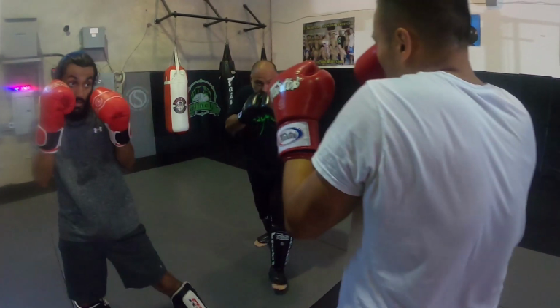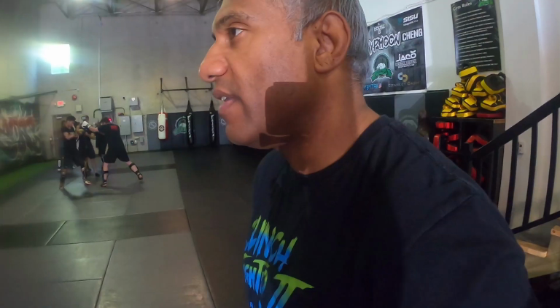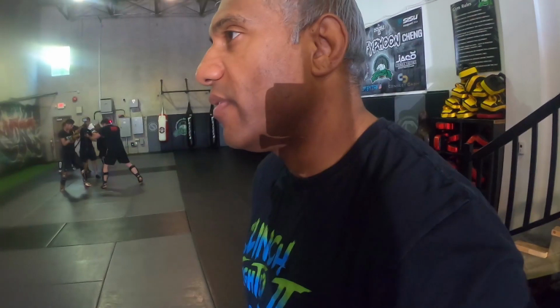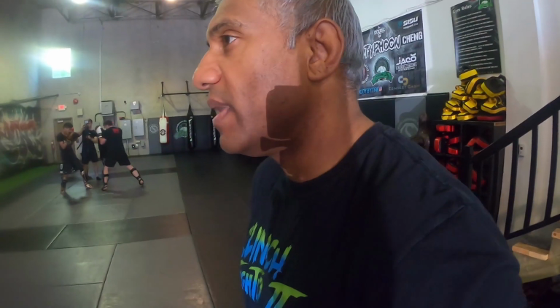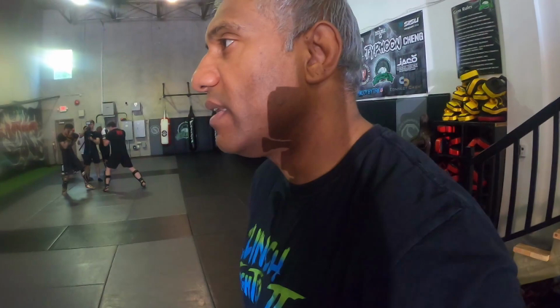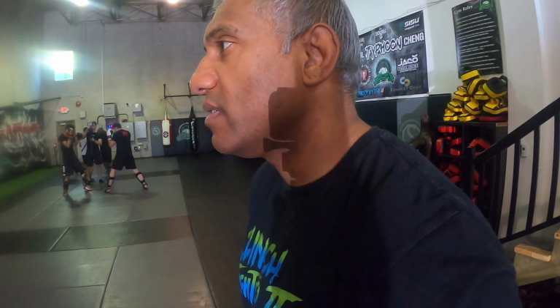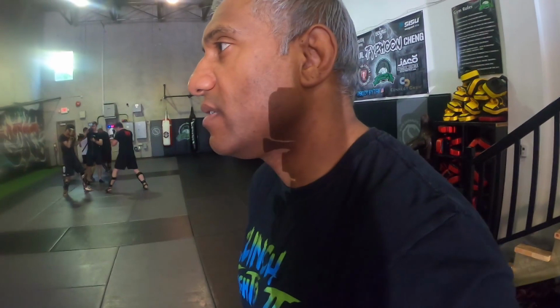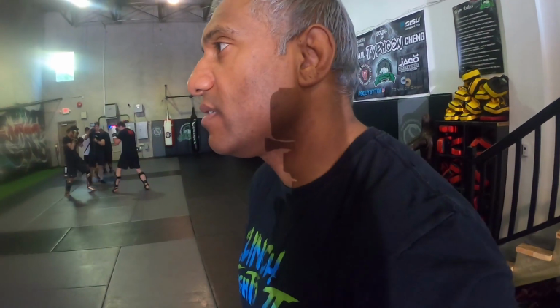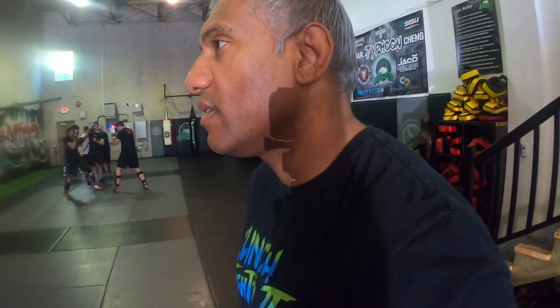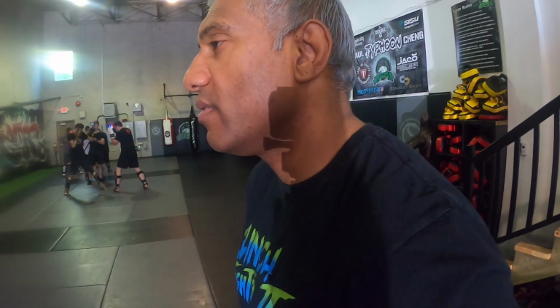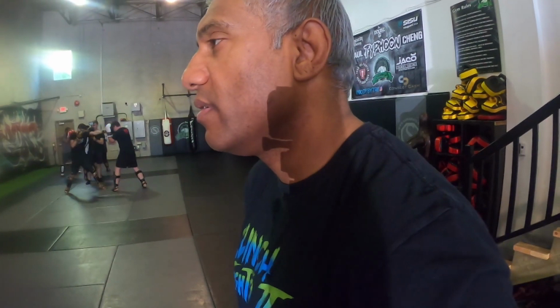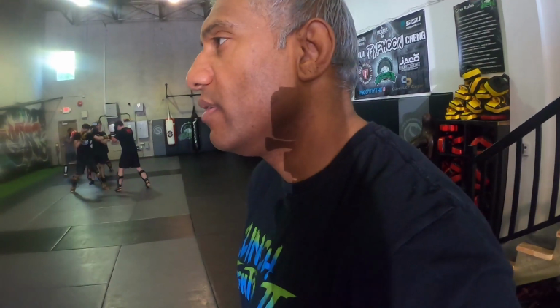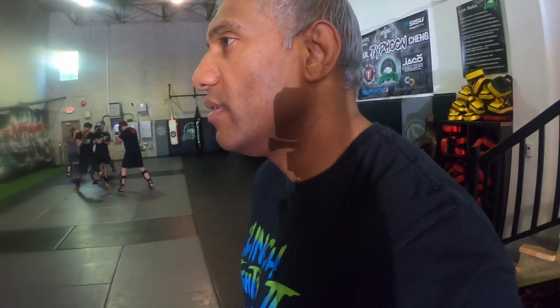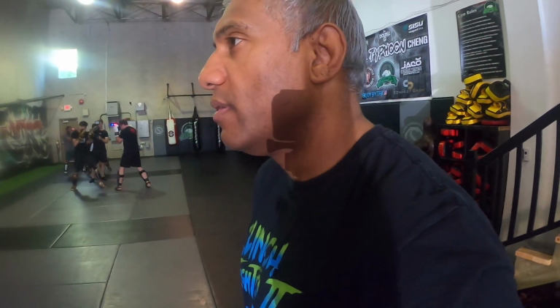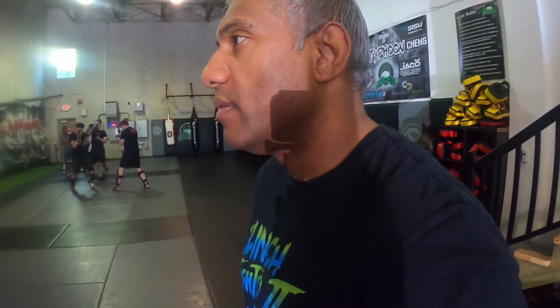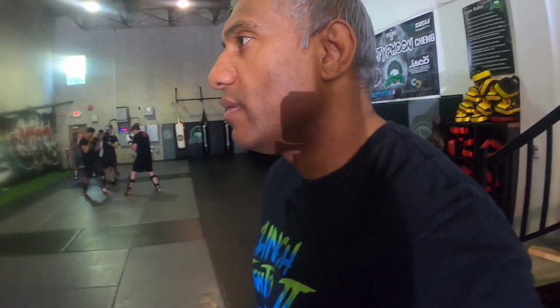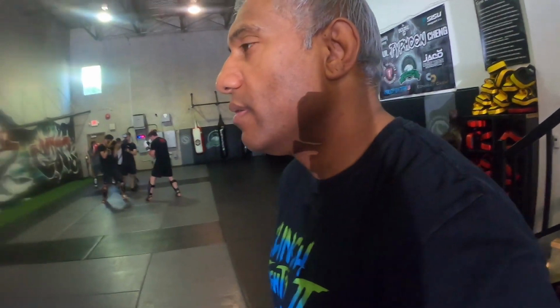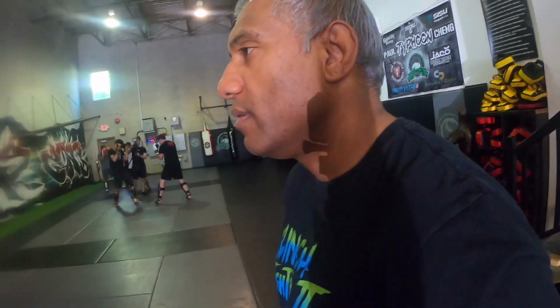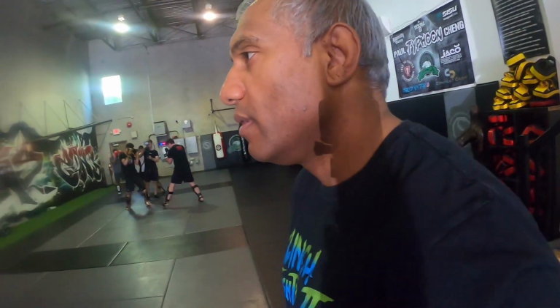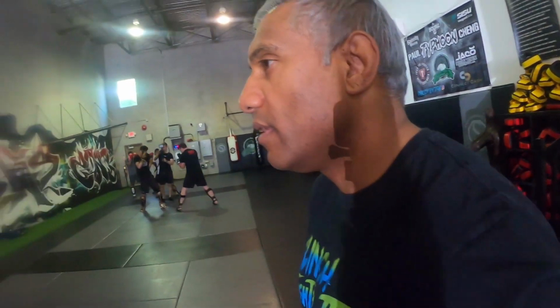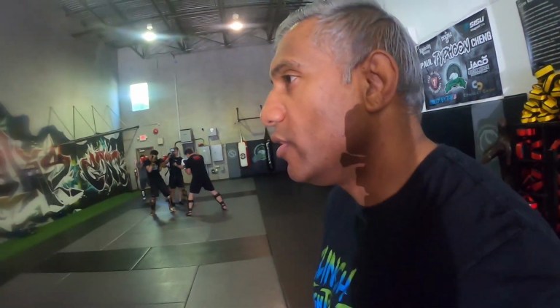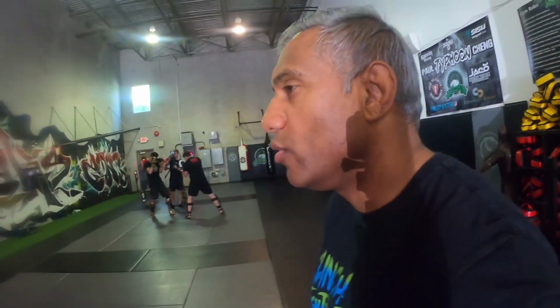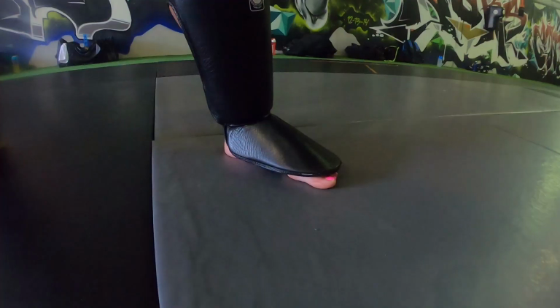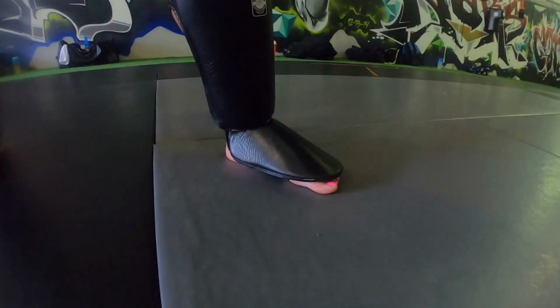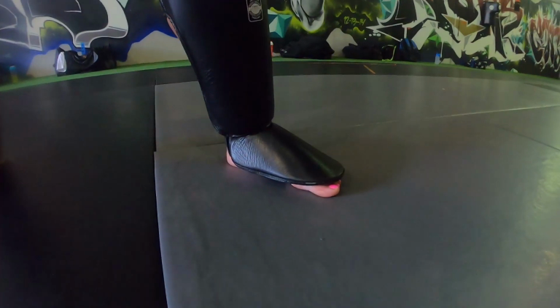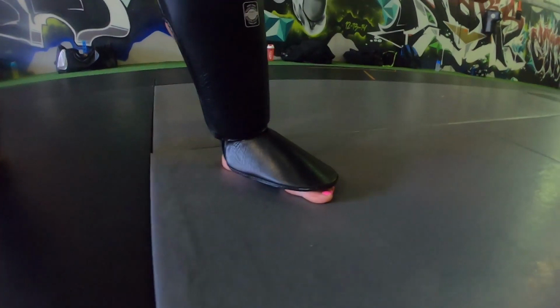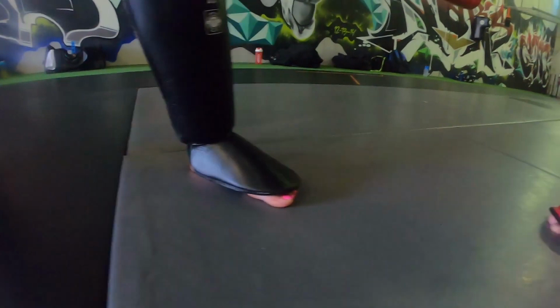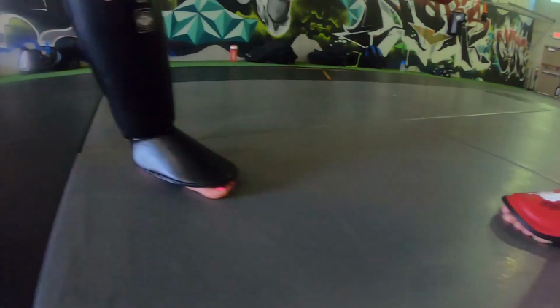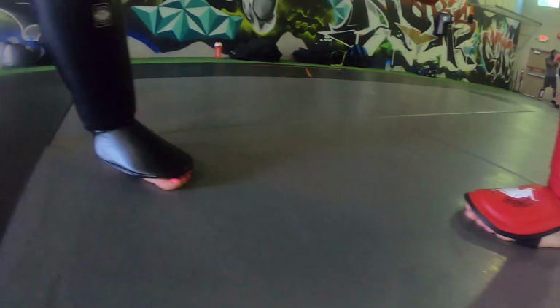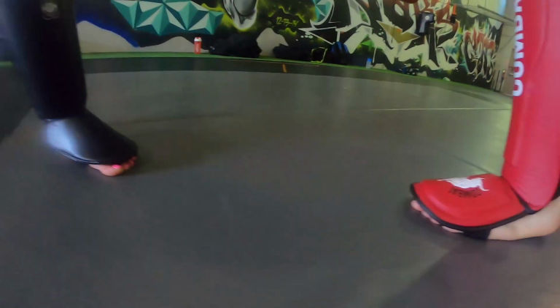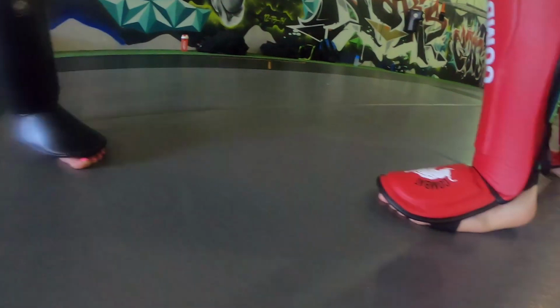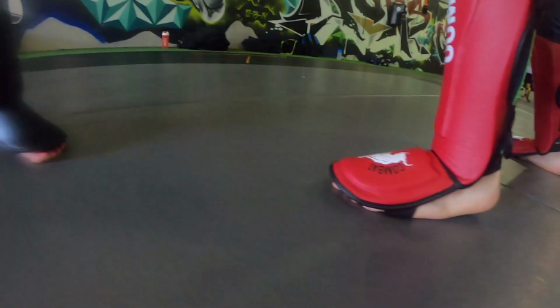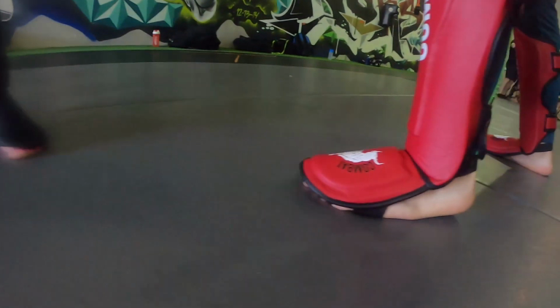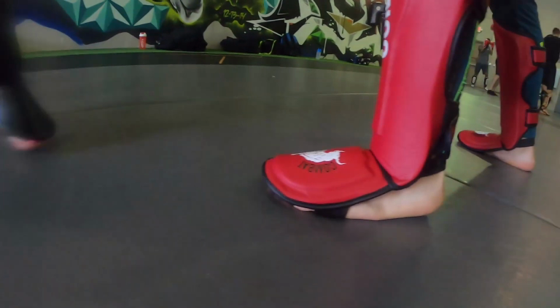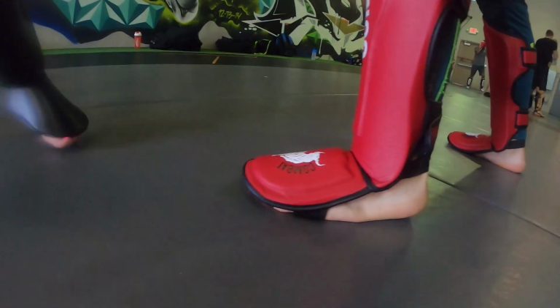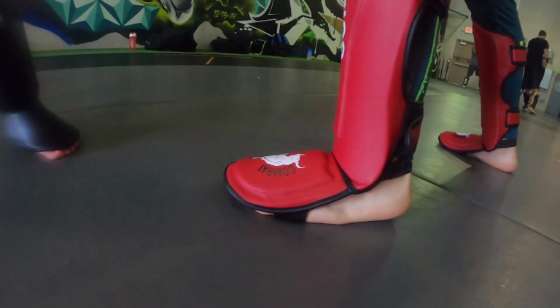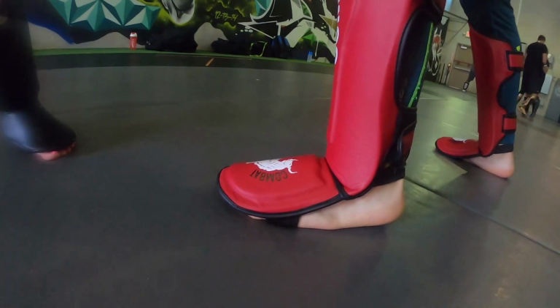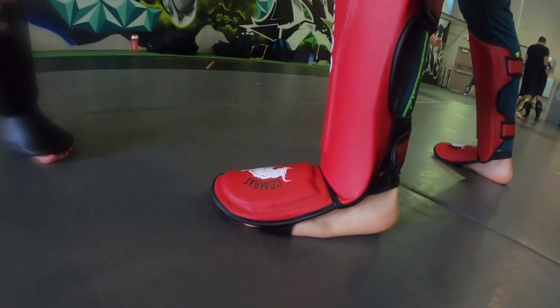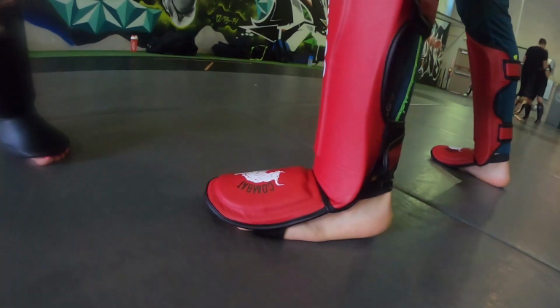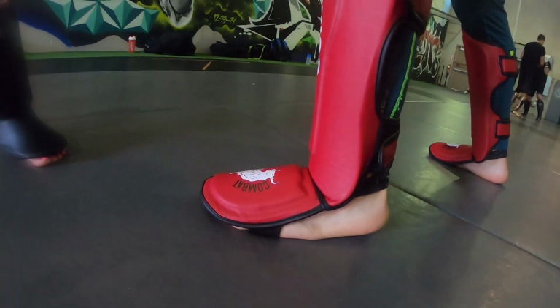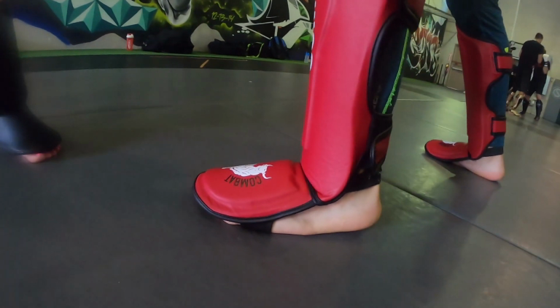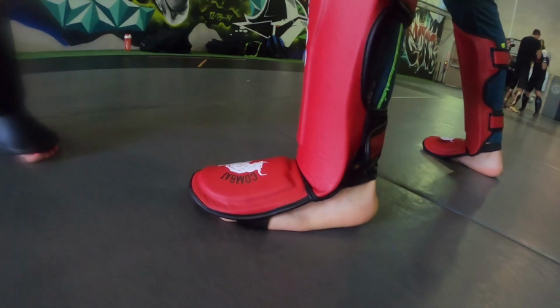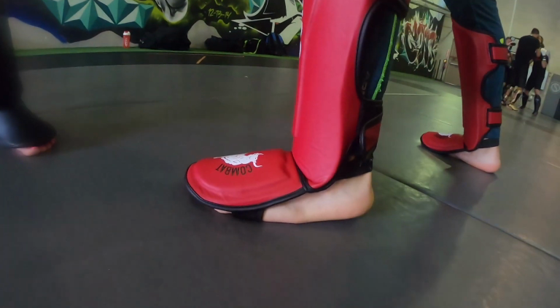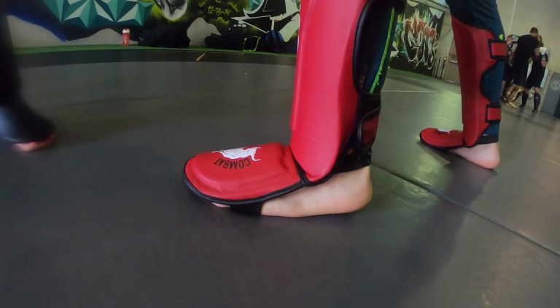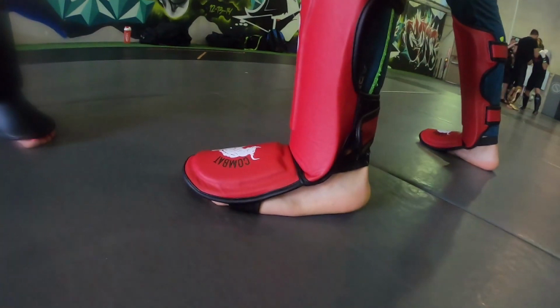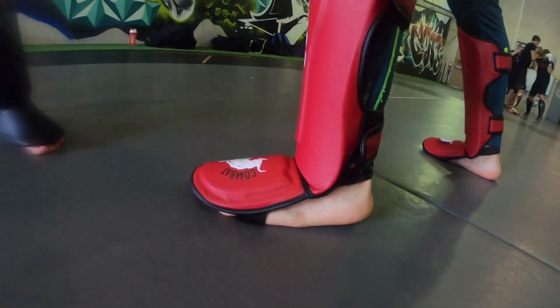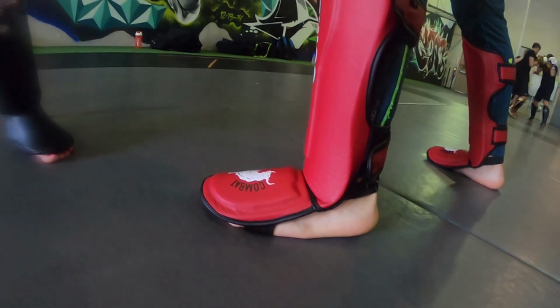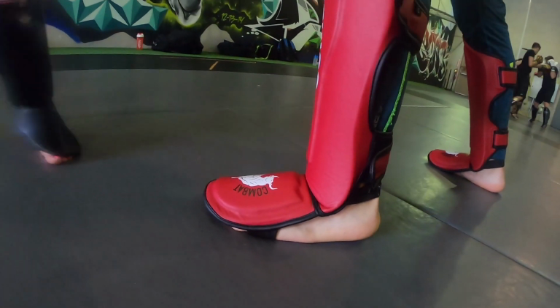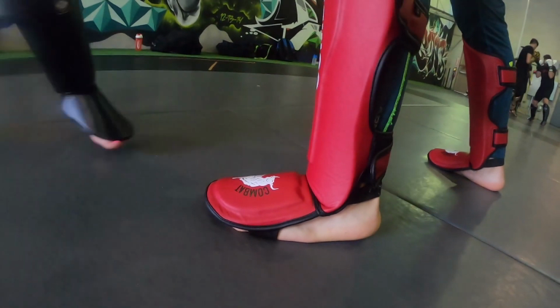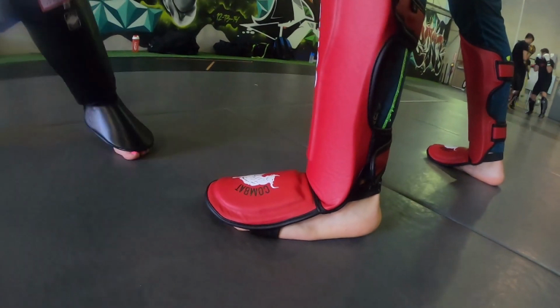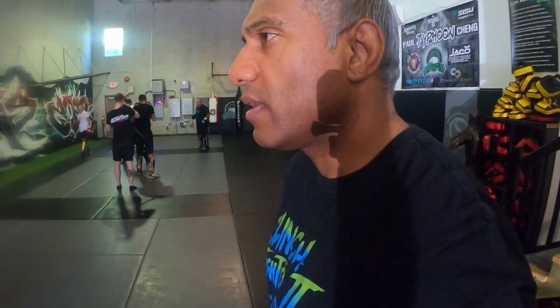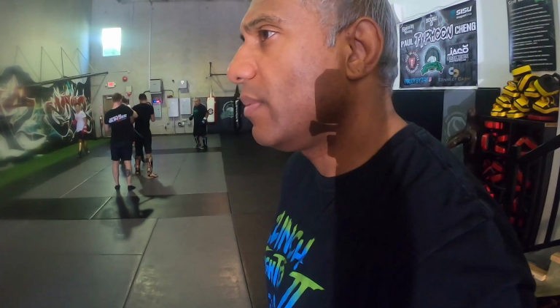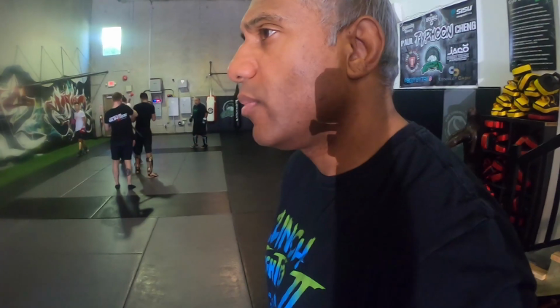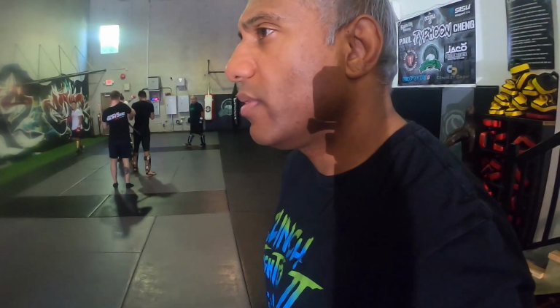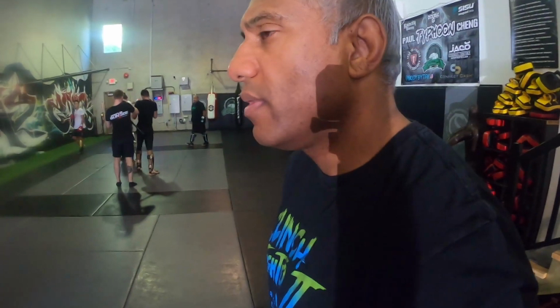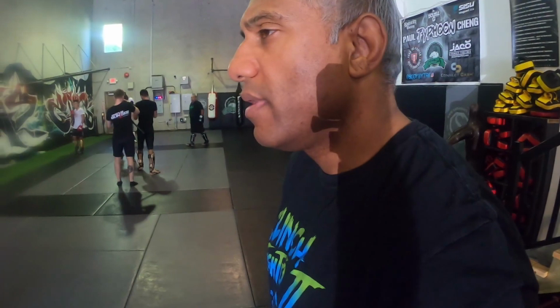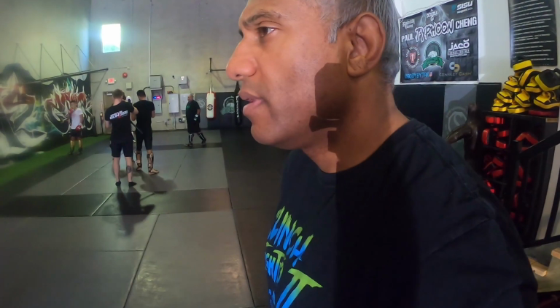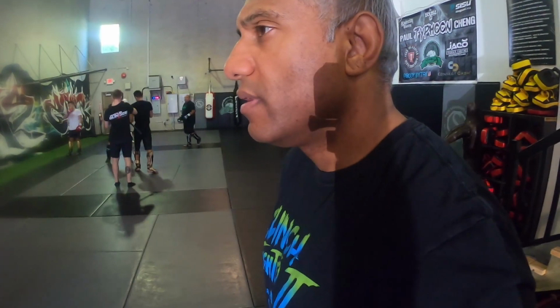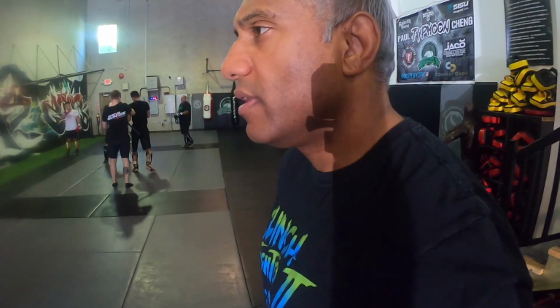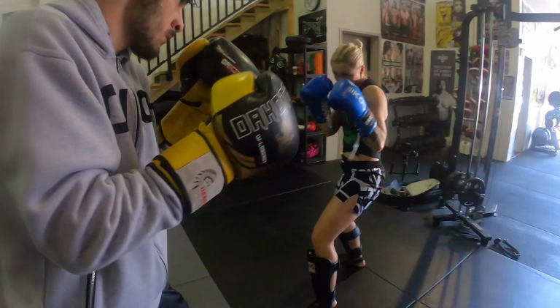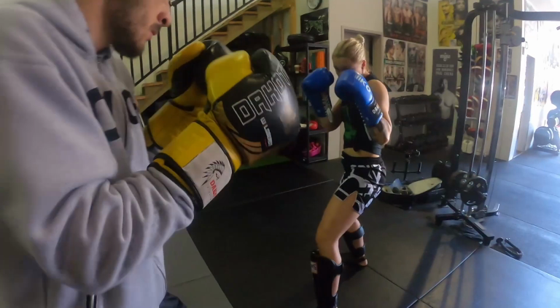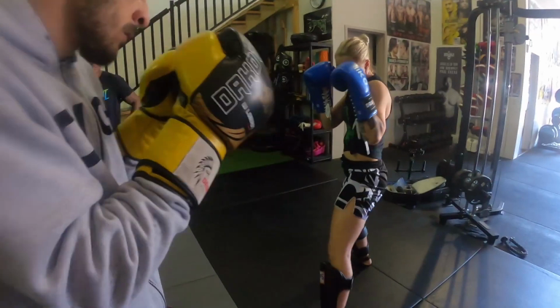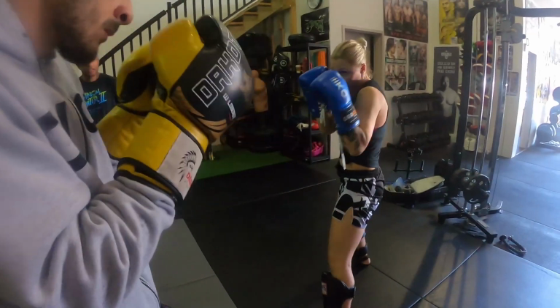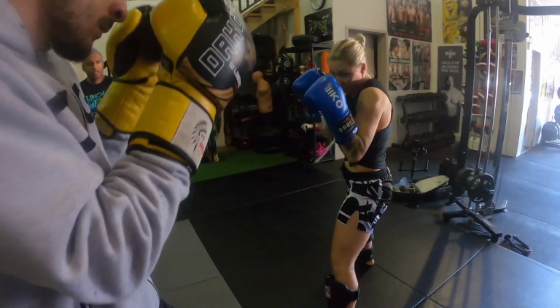Give him that distance now. Walk forward until you get into your position where you're not reaching. Keep going. There you go — snap it up.